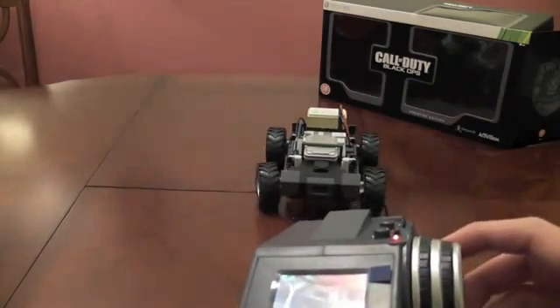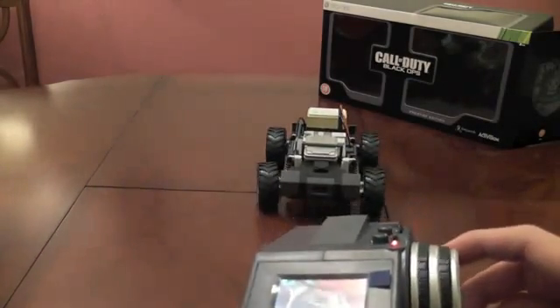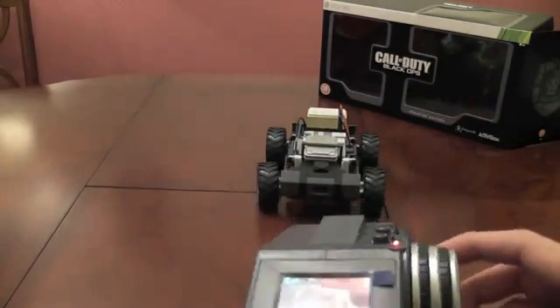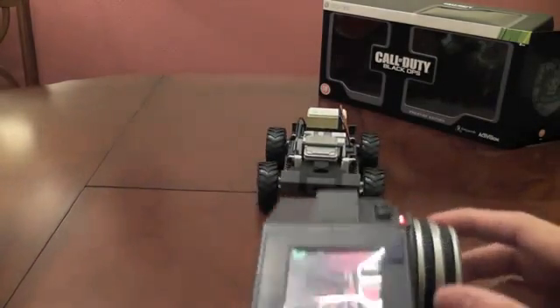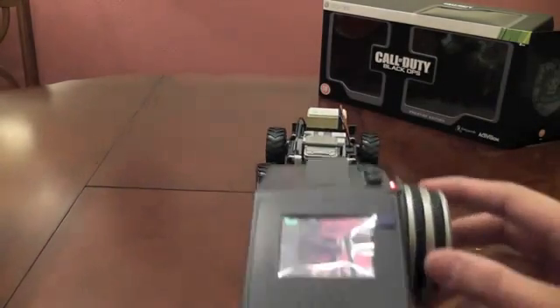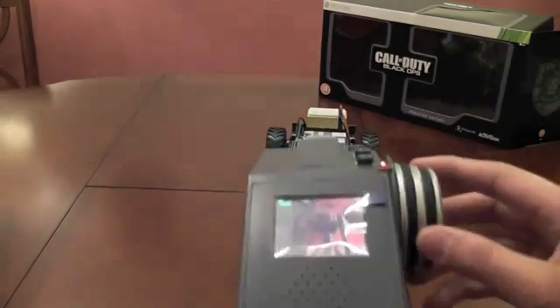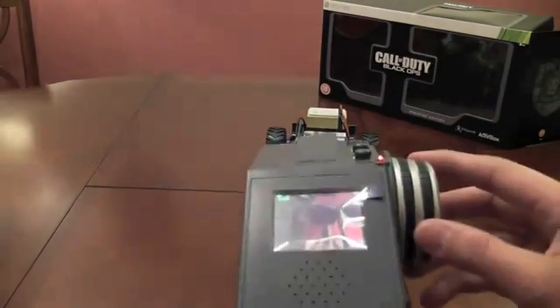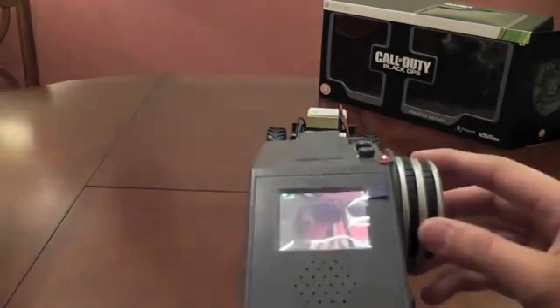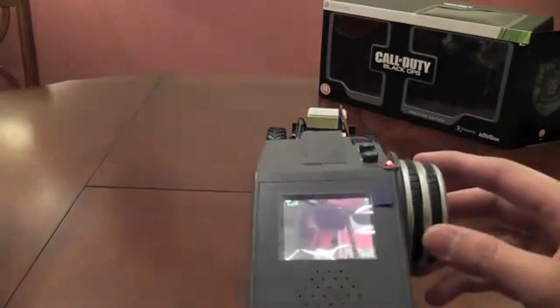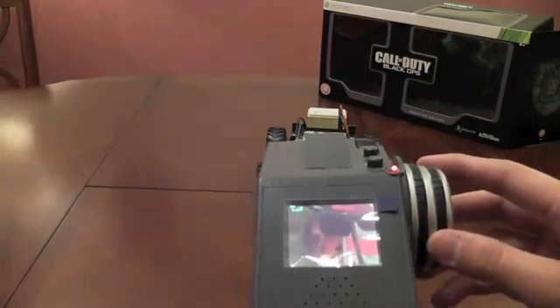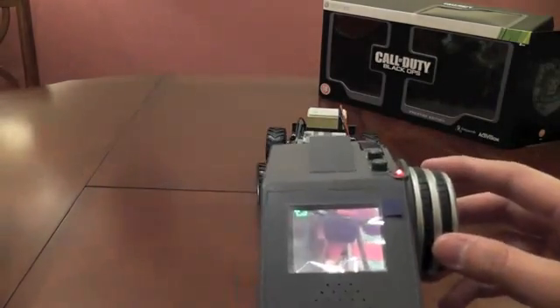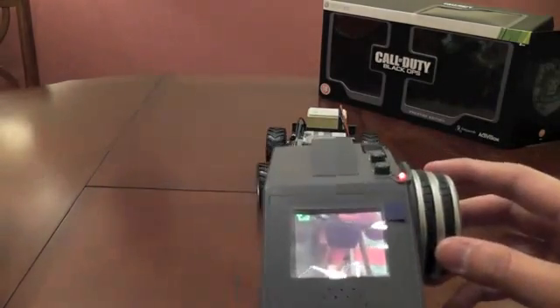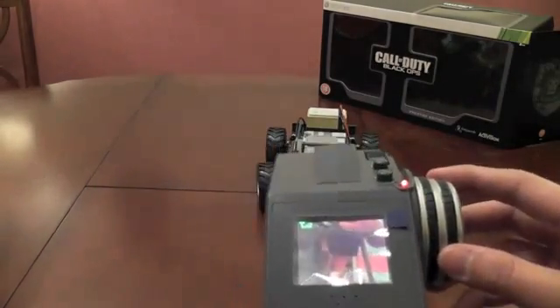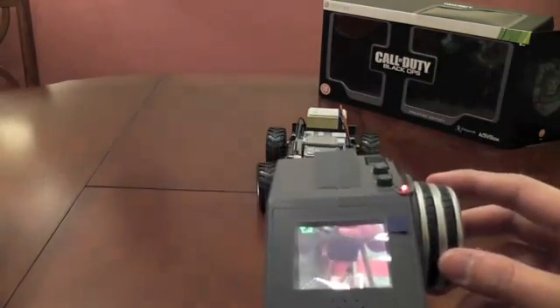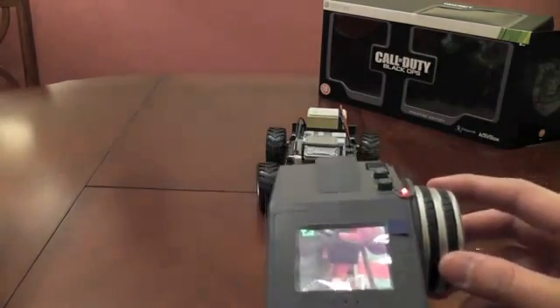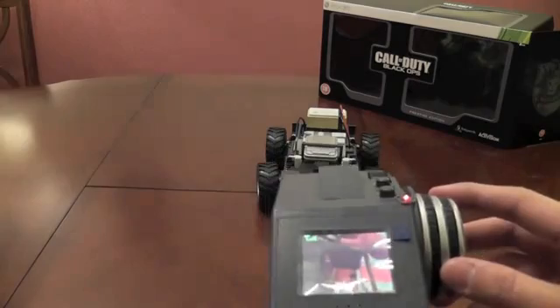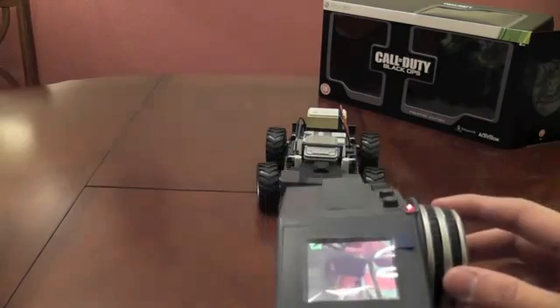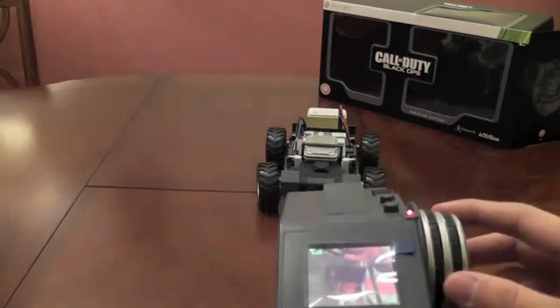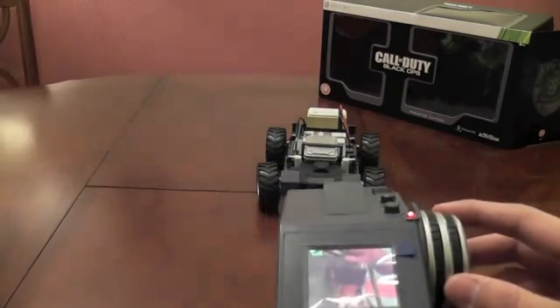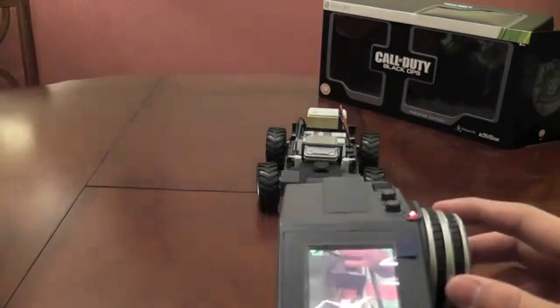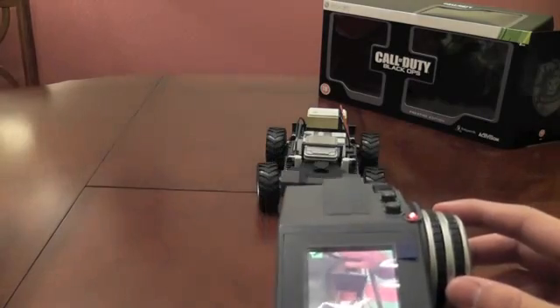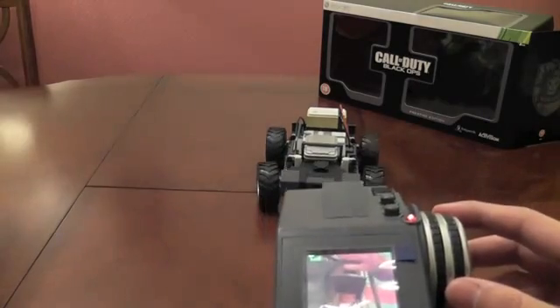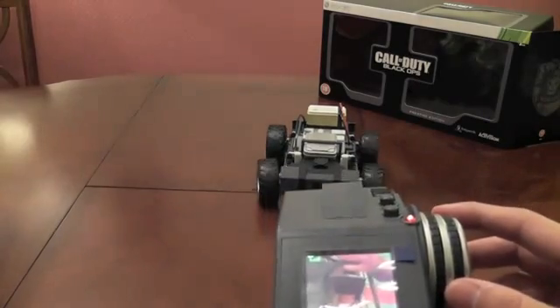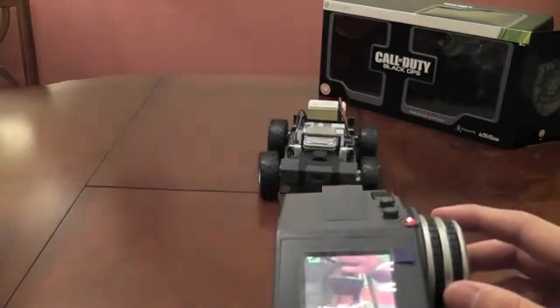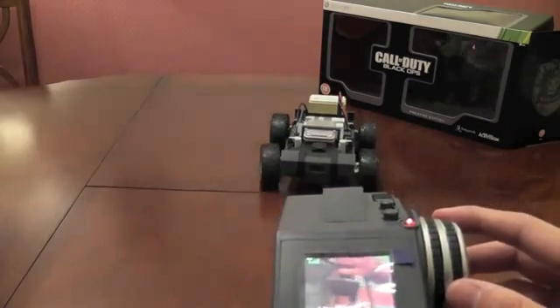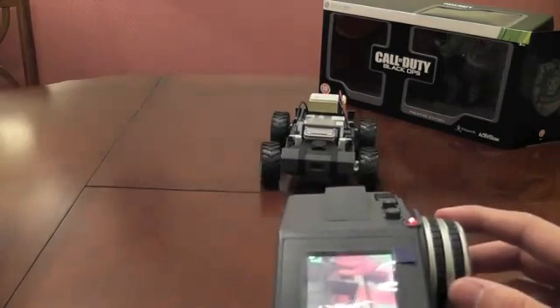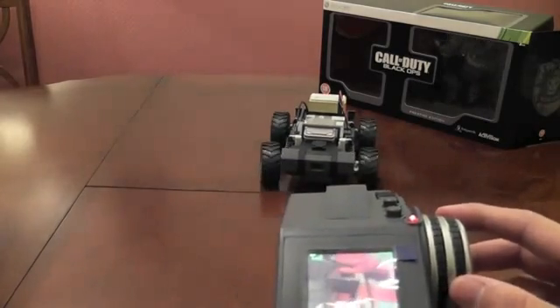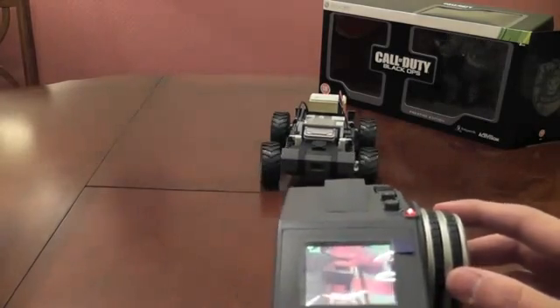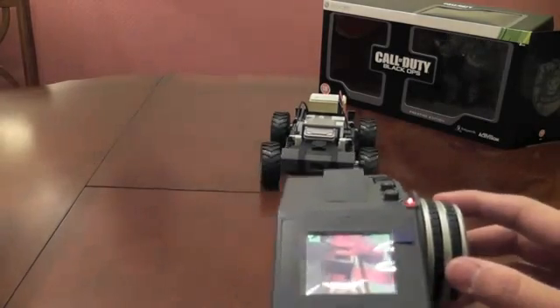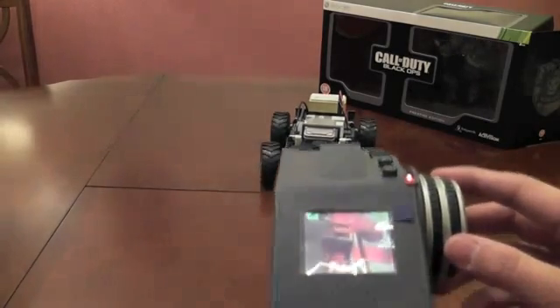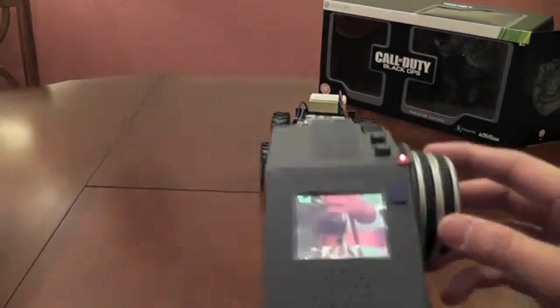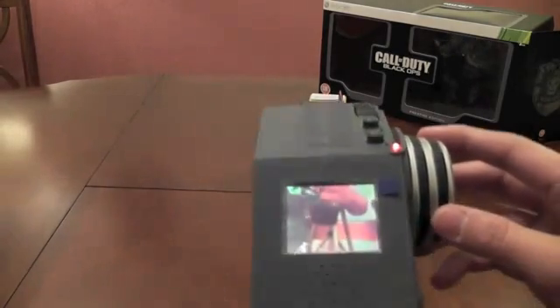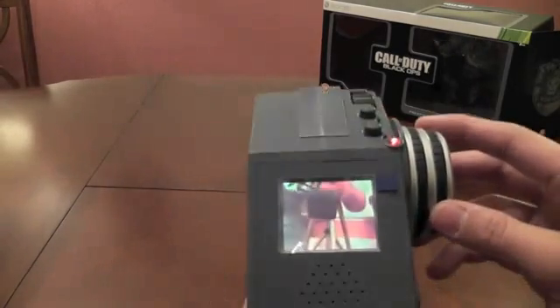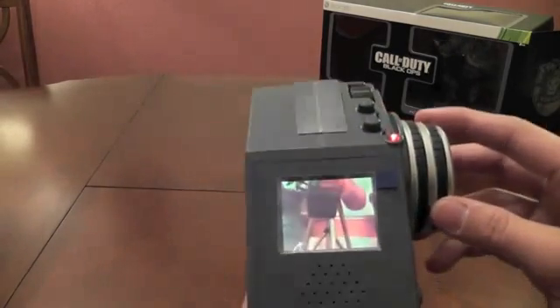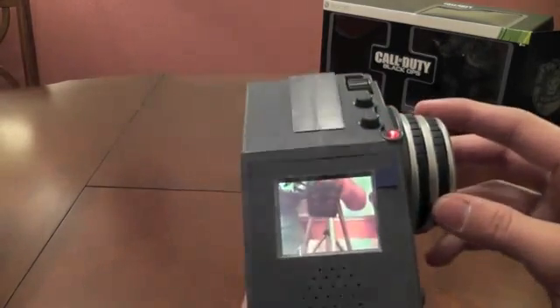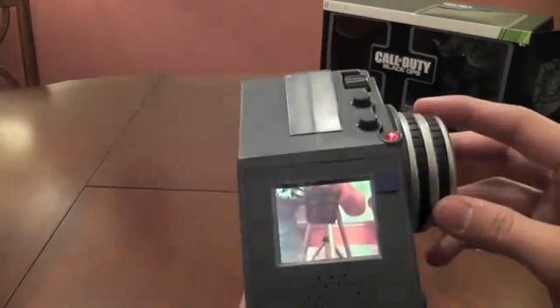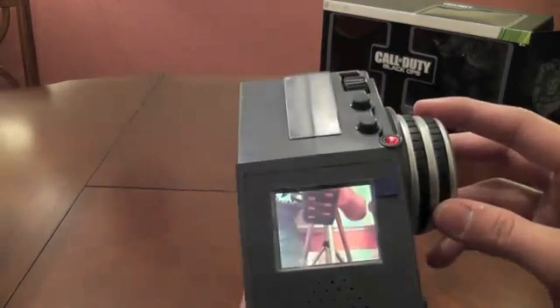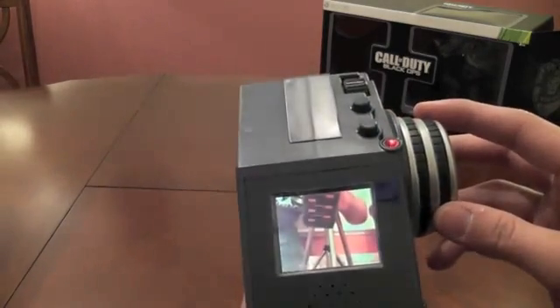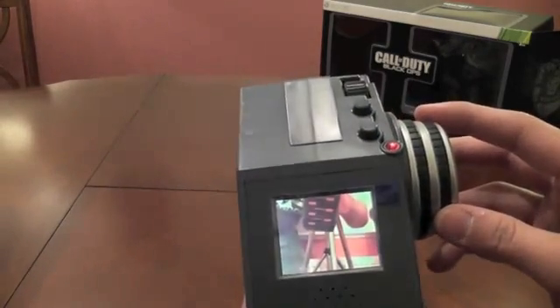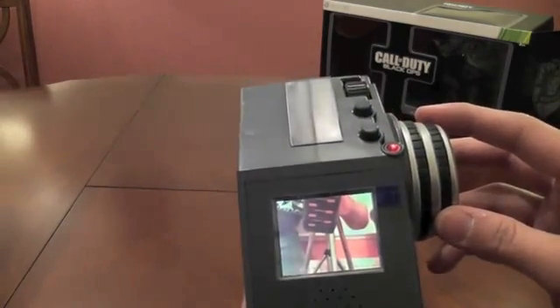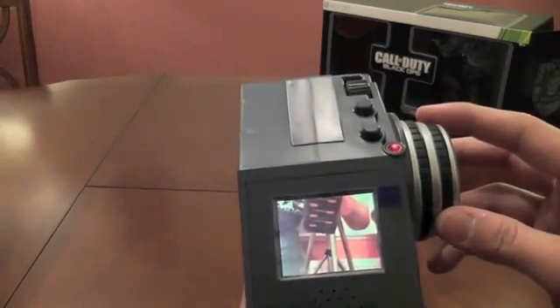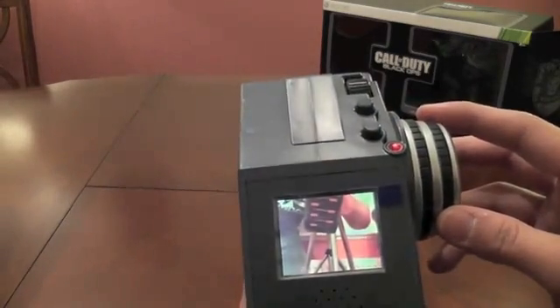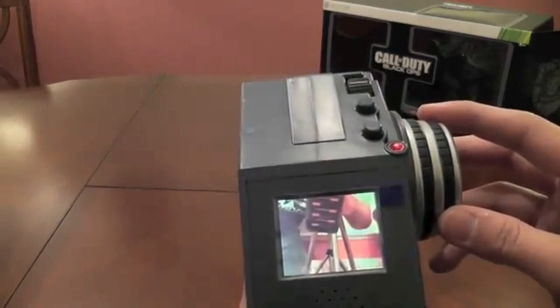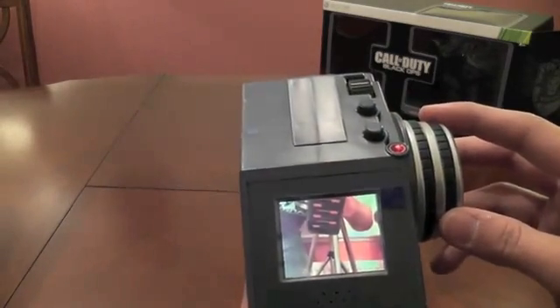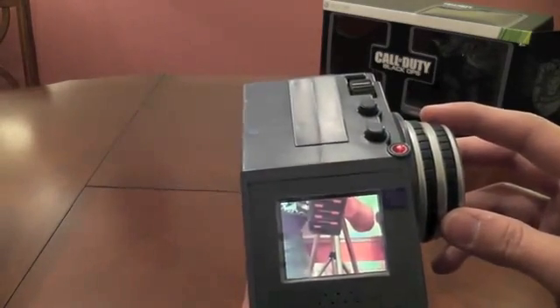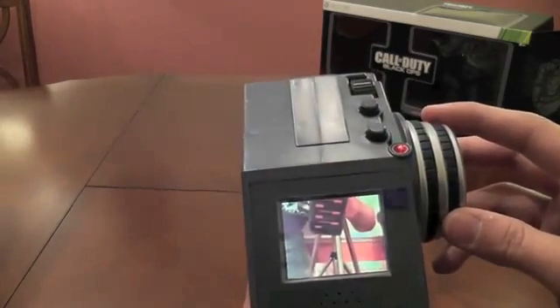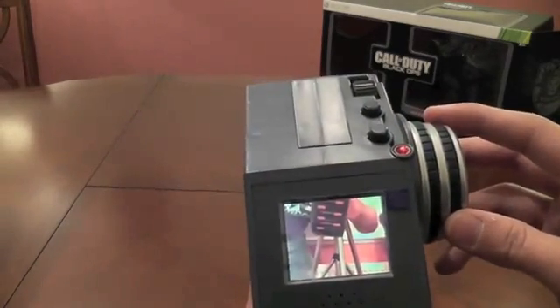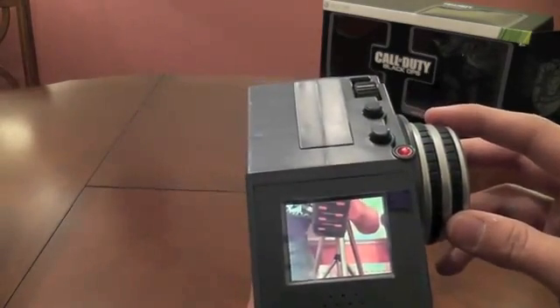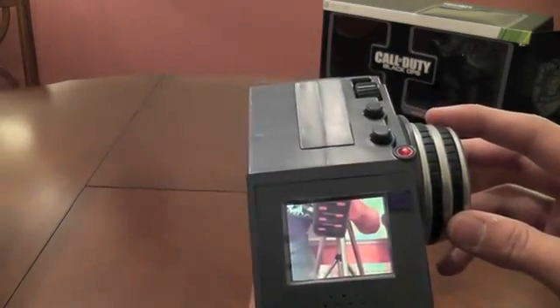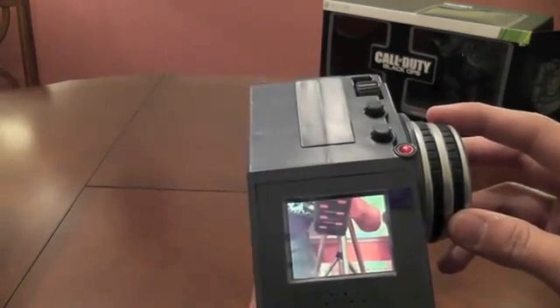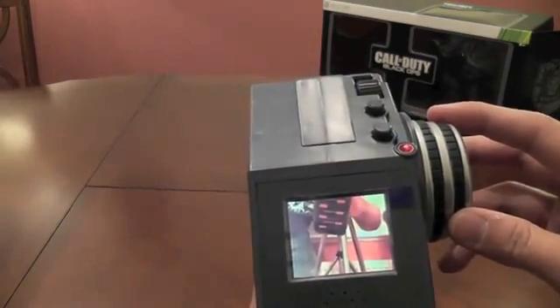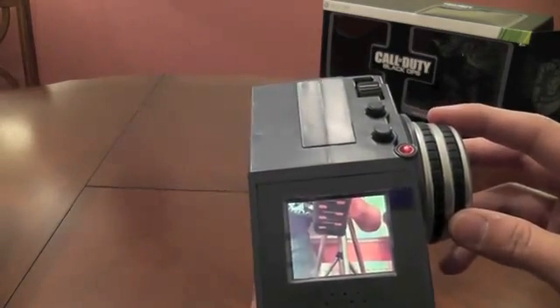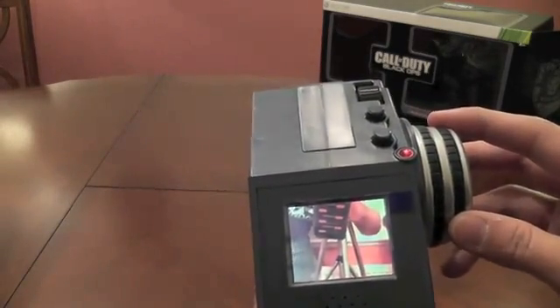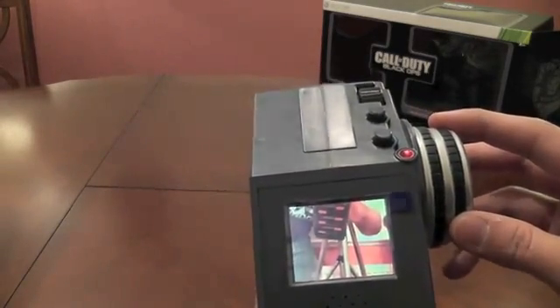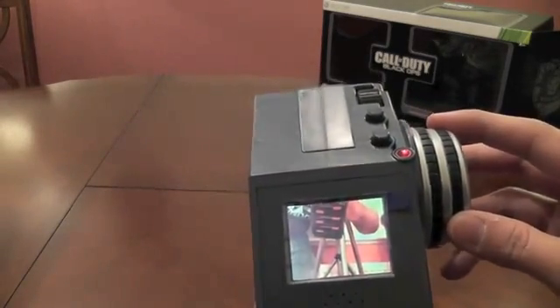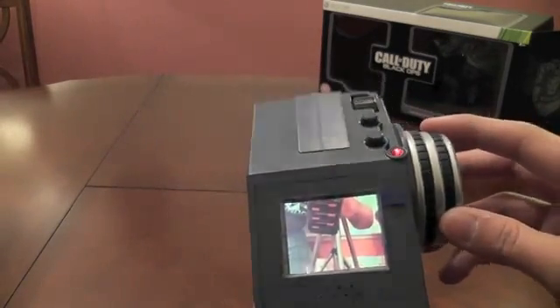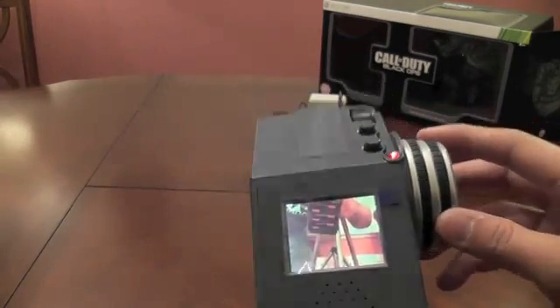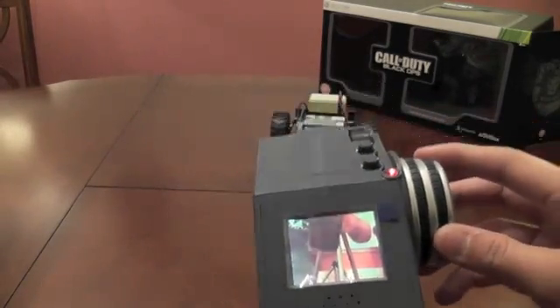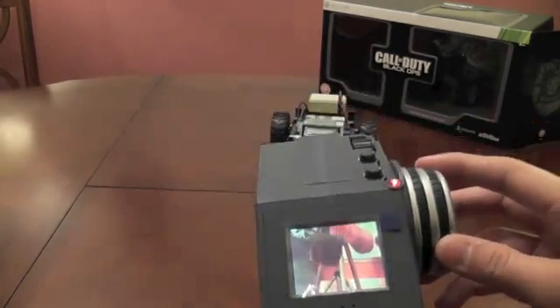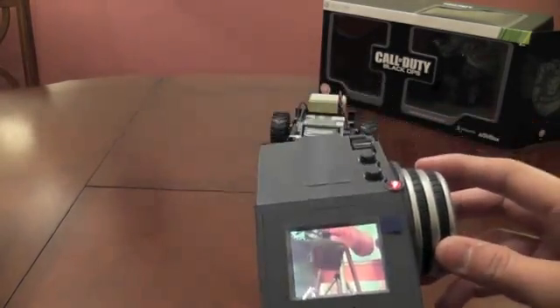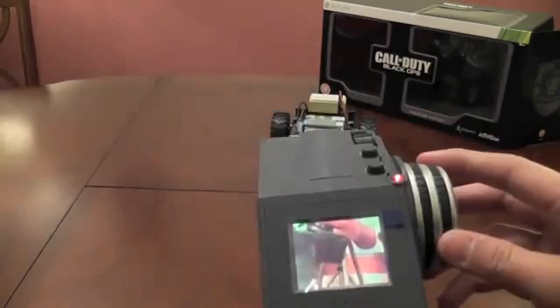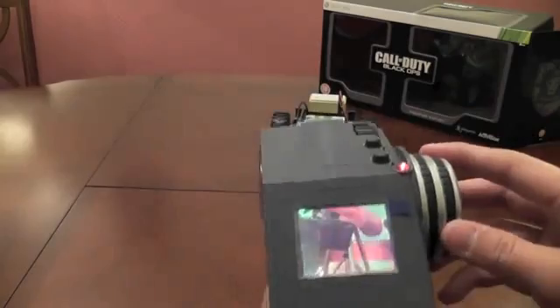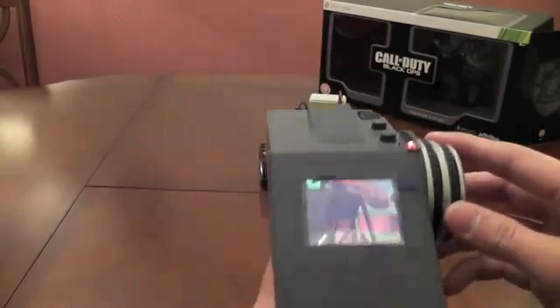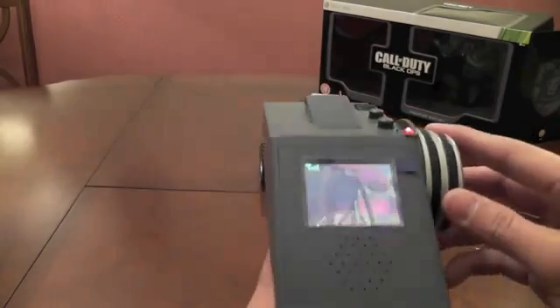So there you go — the camera is now facing me, and you can see my setup, which you might or might not want to see. And there we go guys.